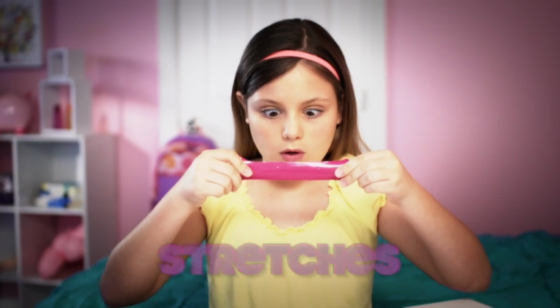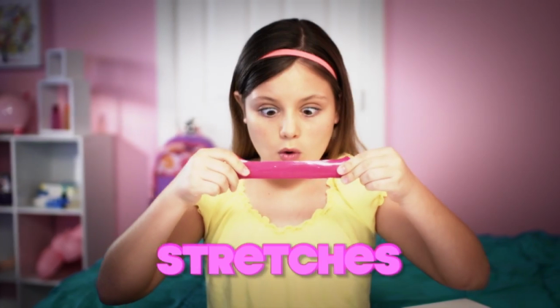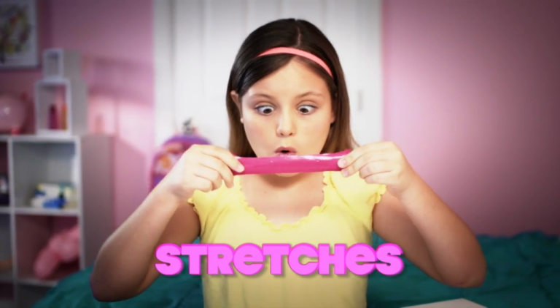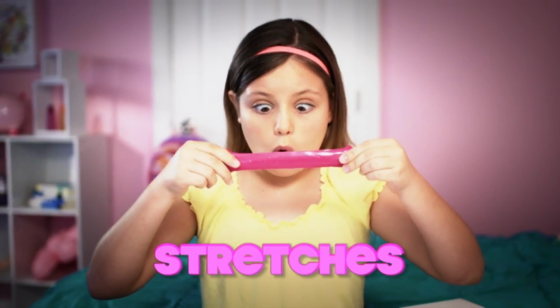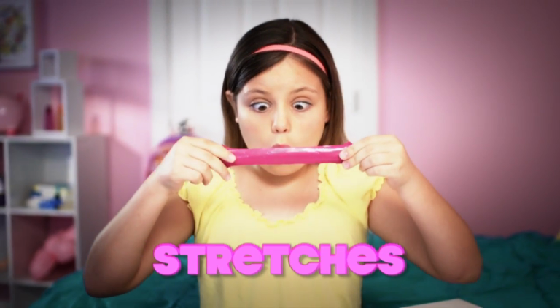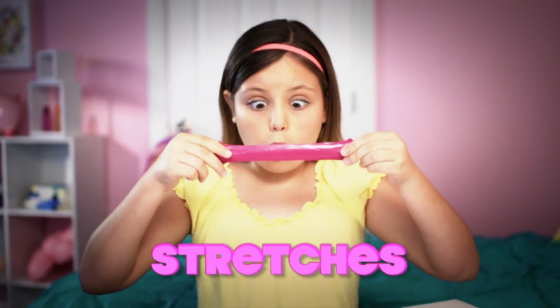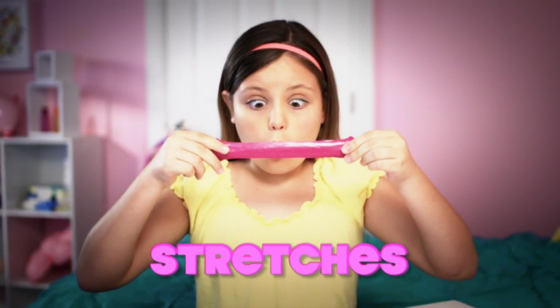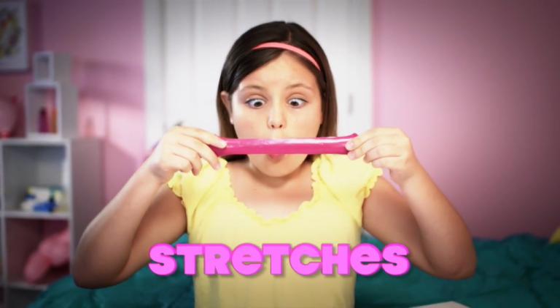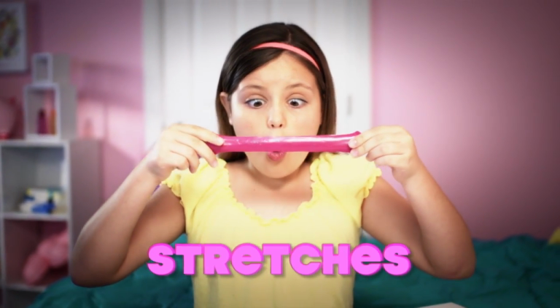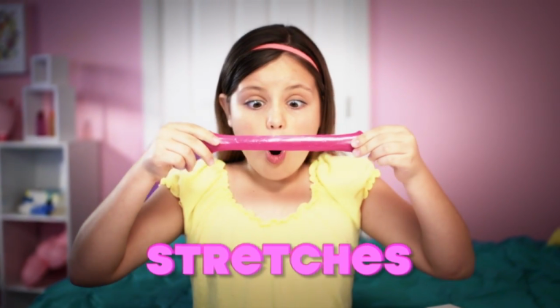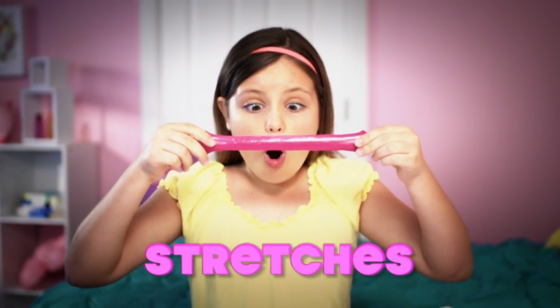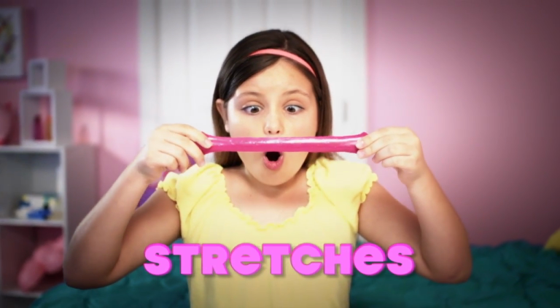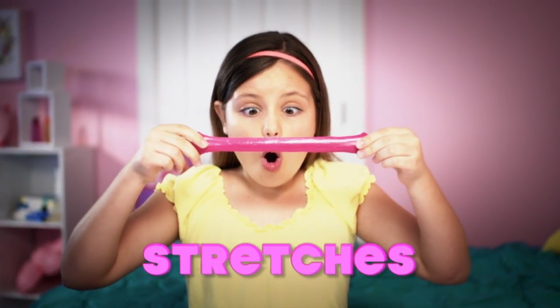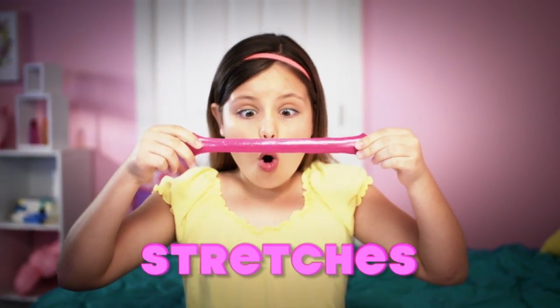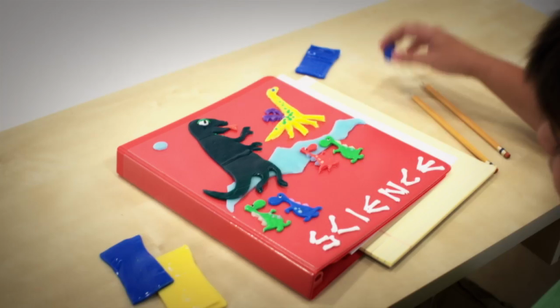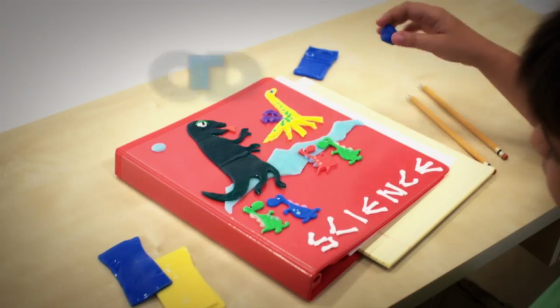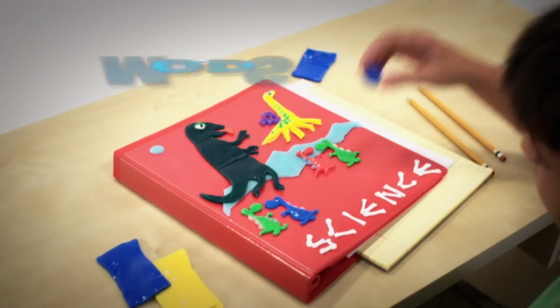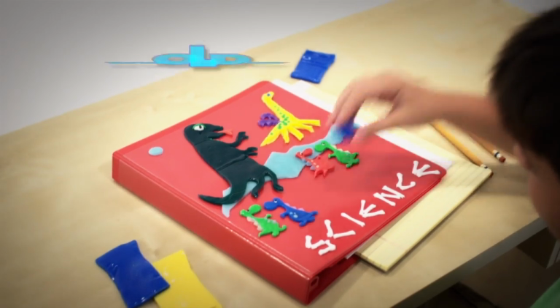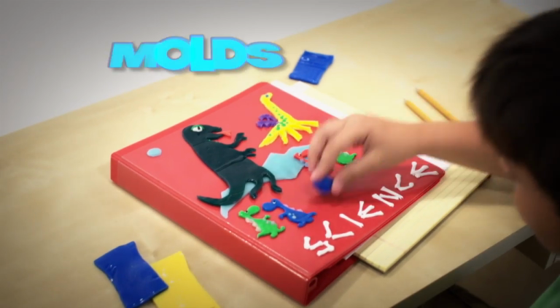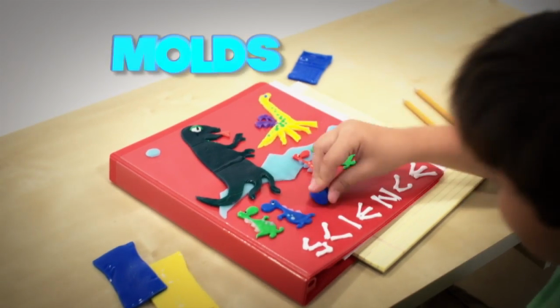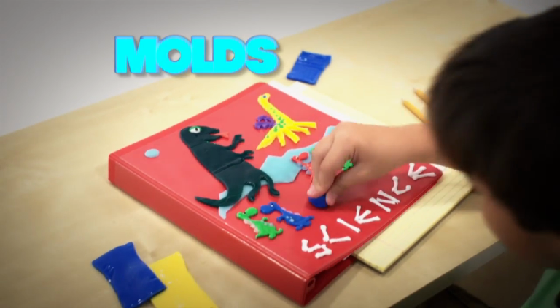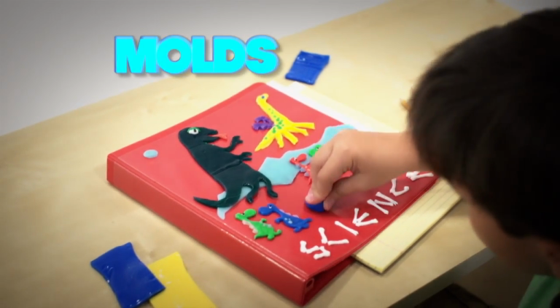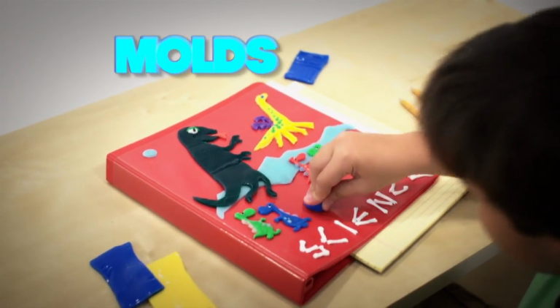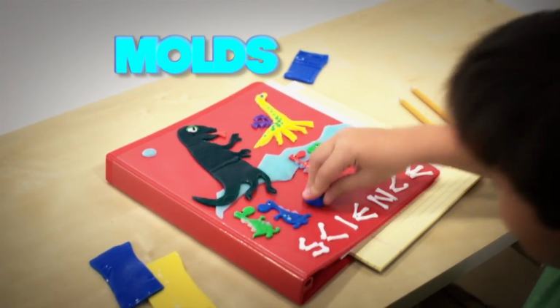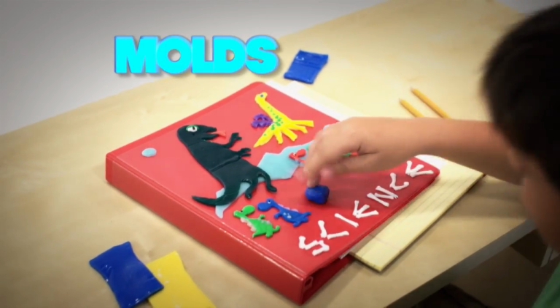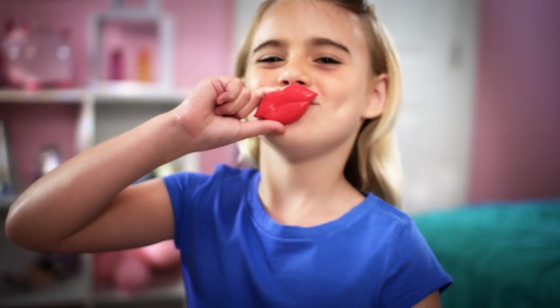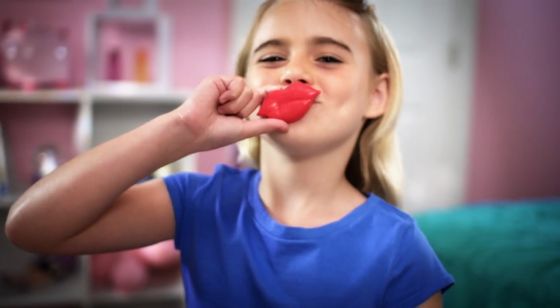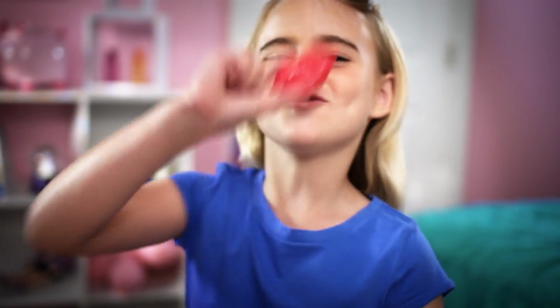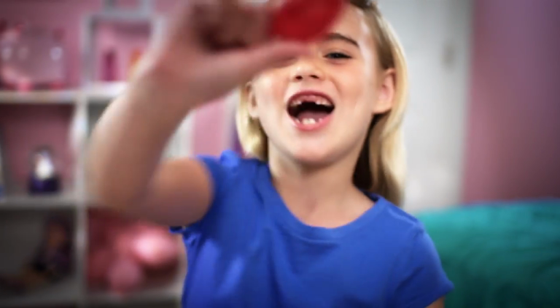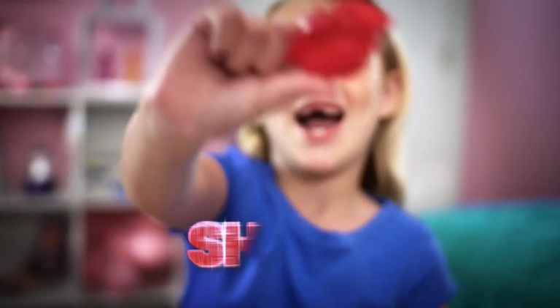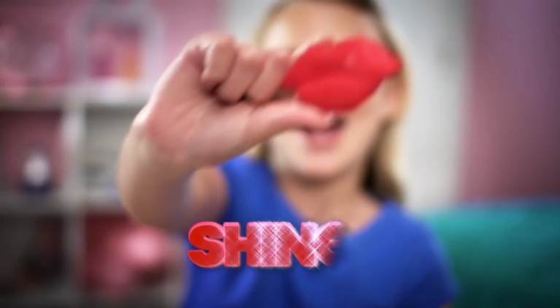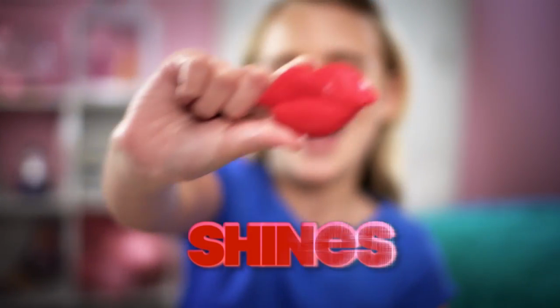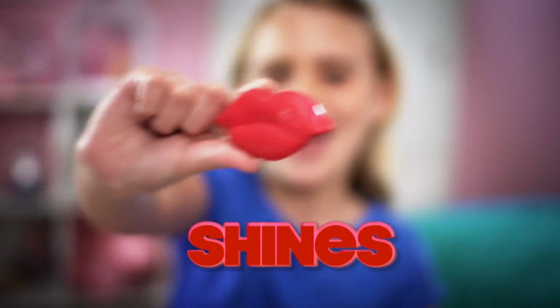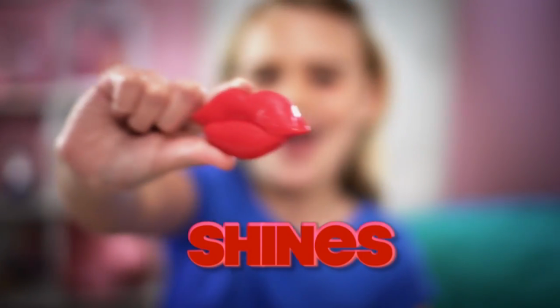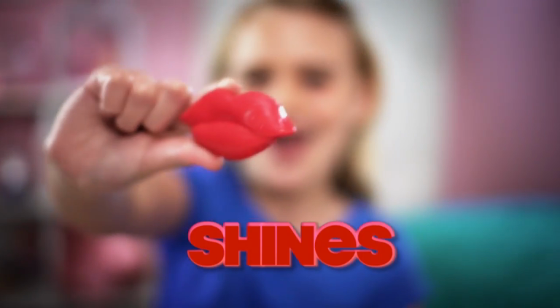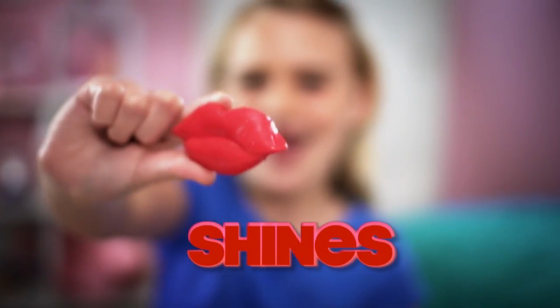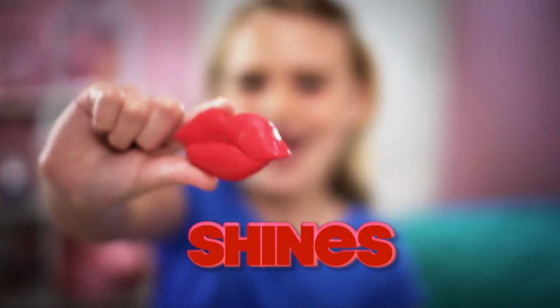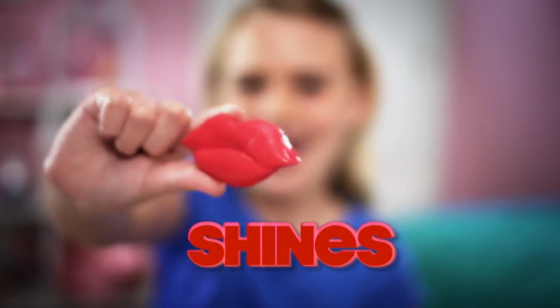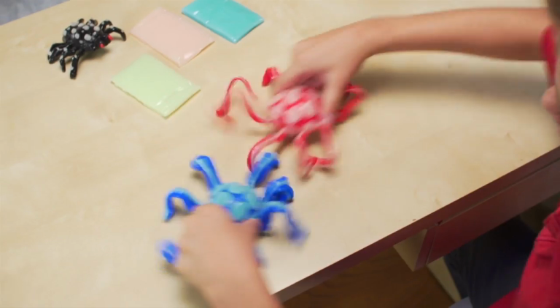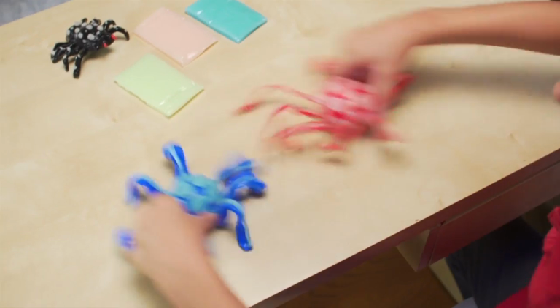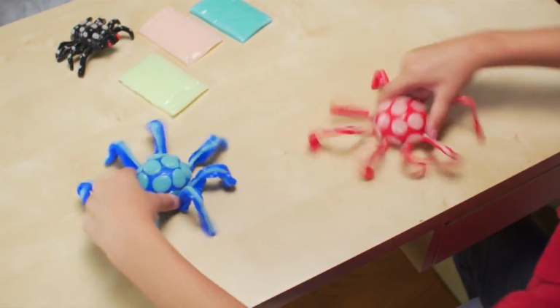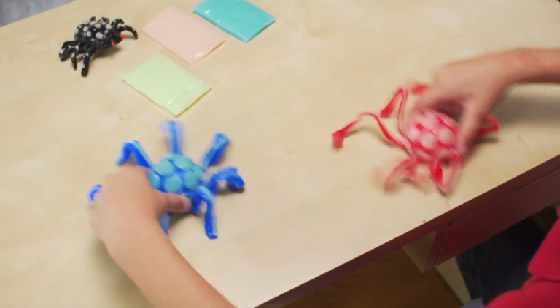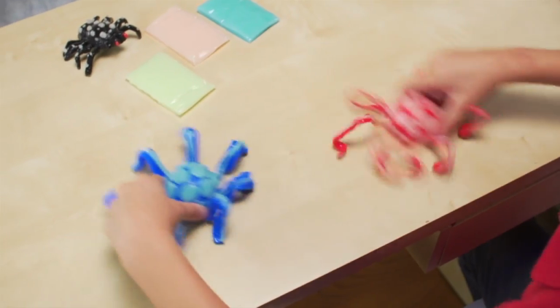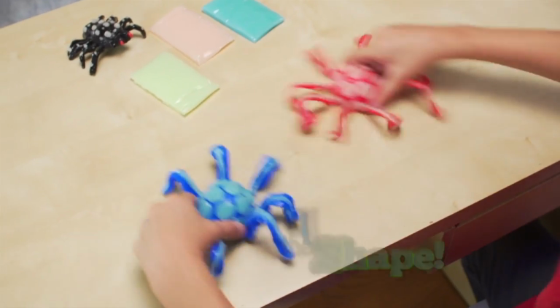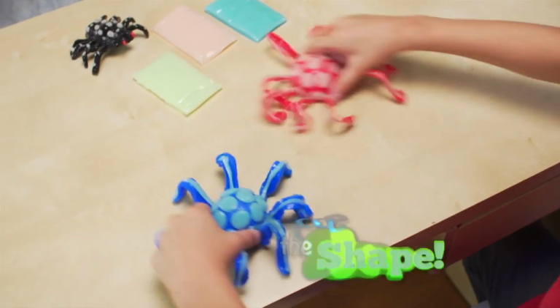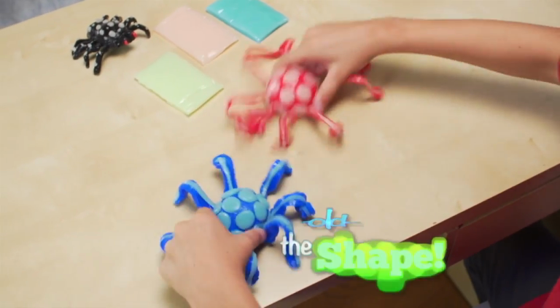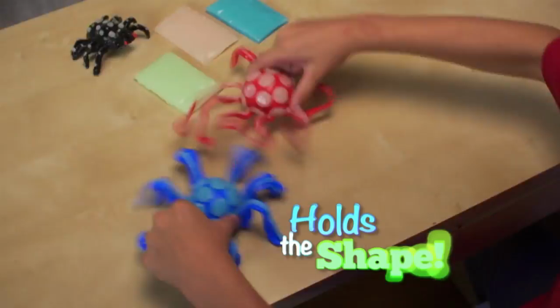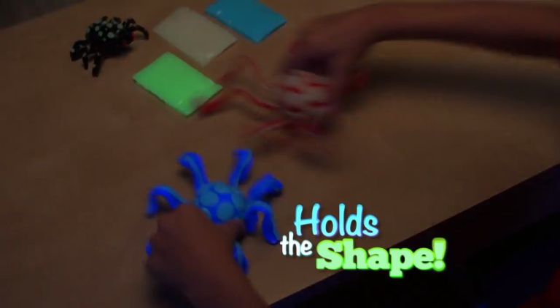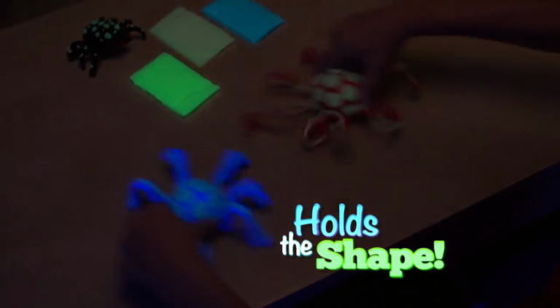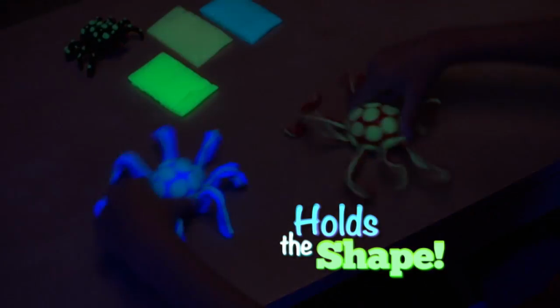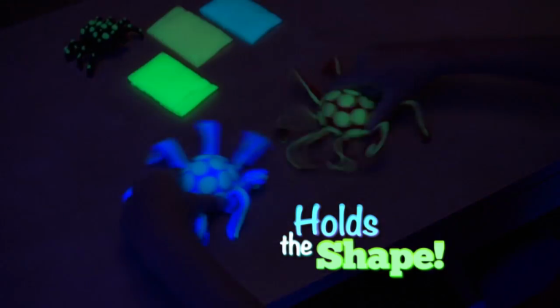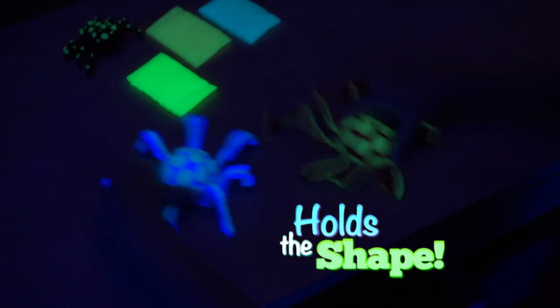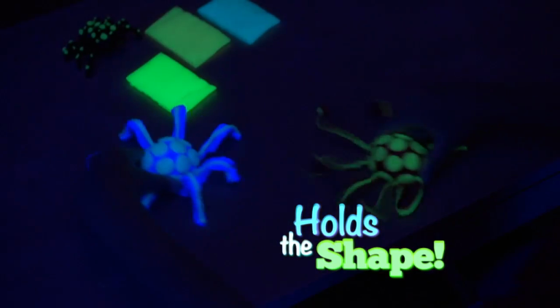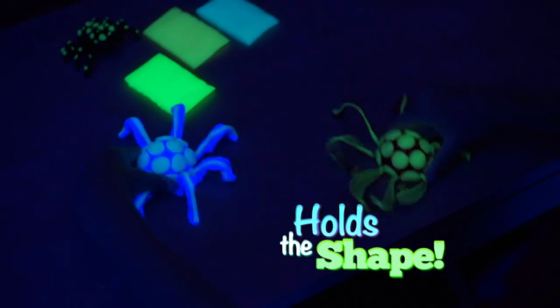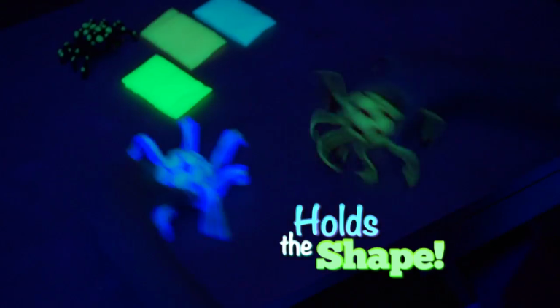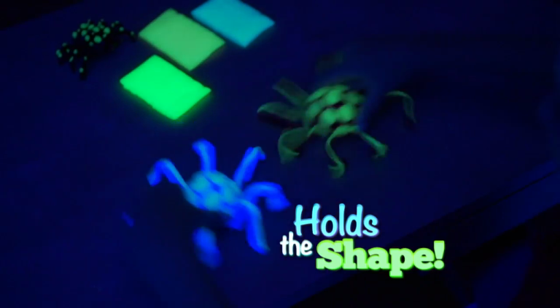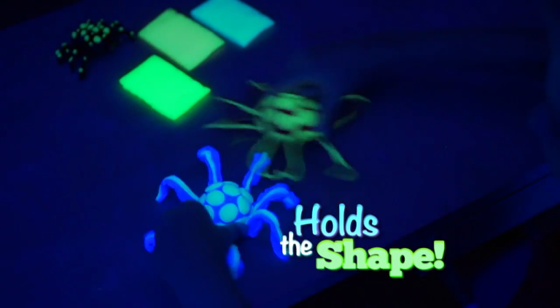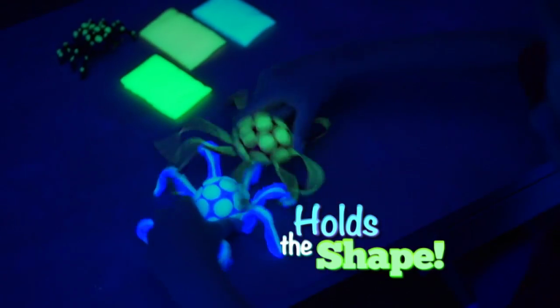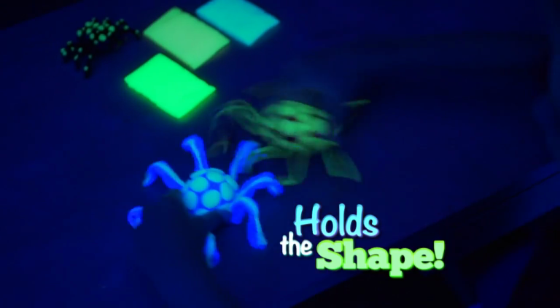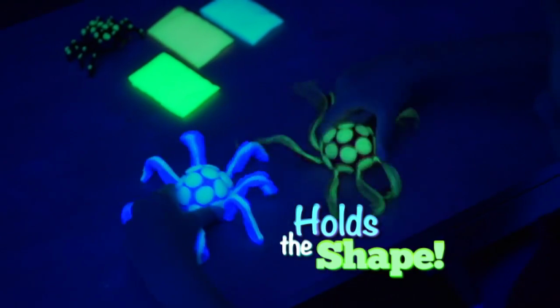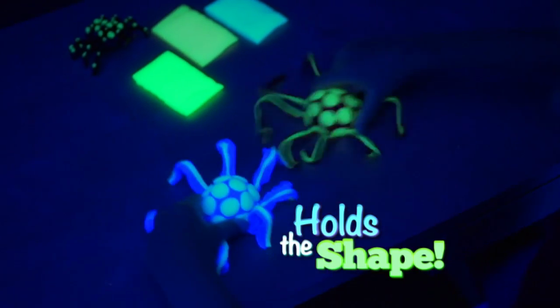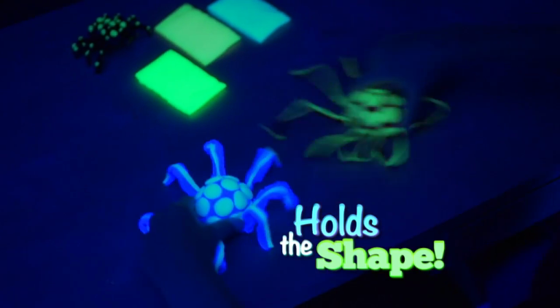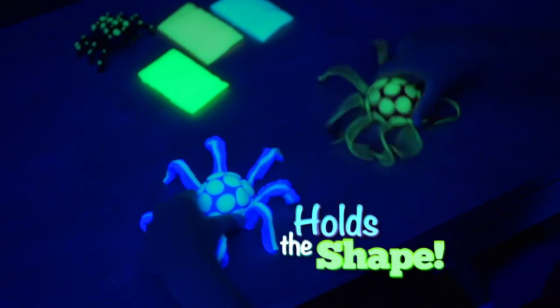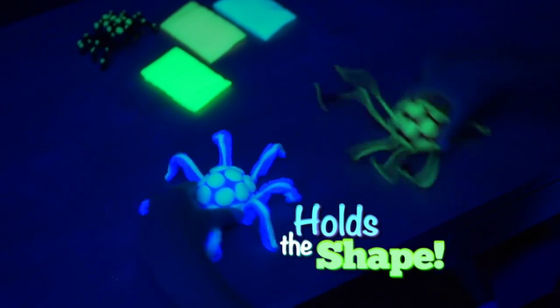Loomy Dough stretches like rubber, molds like dough, and has a glossy shine. Plus, it holds the shape of whatever you create.